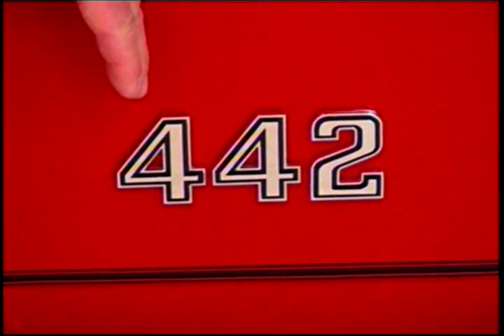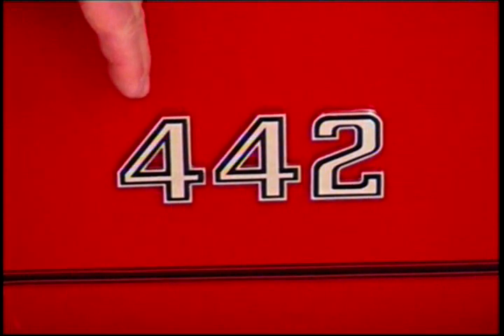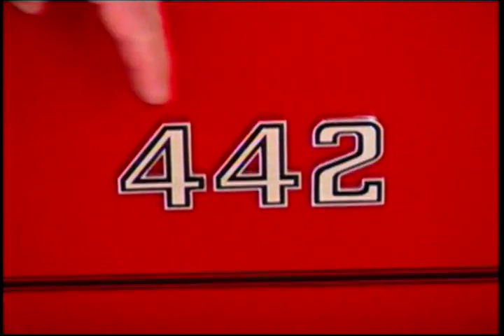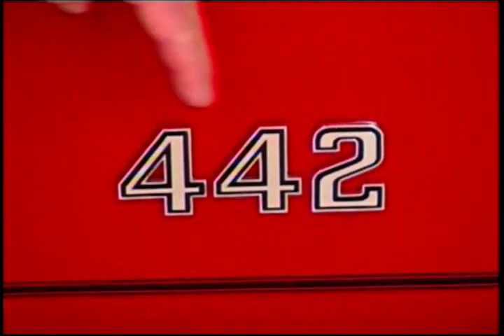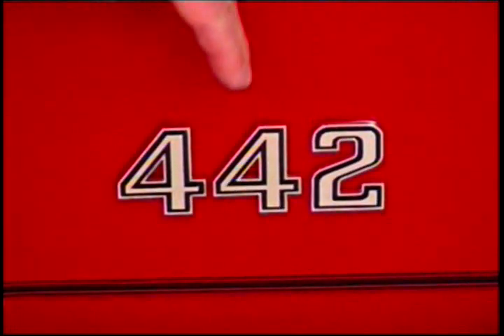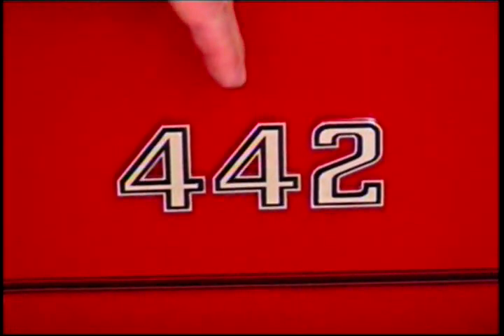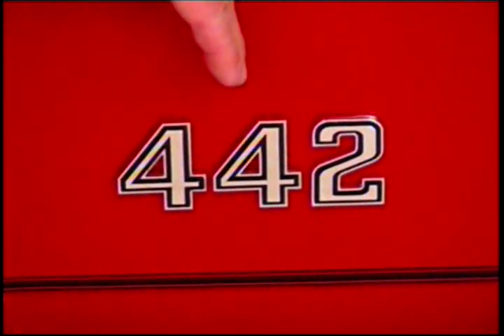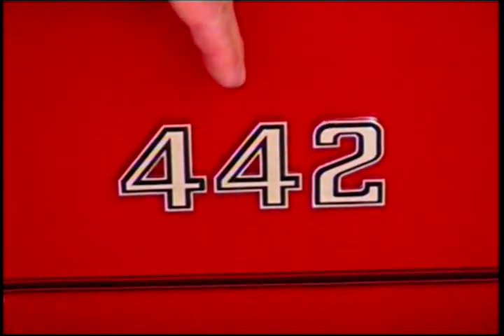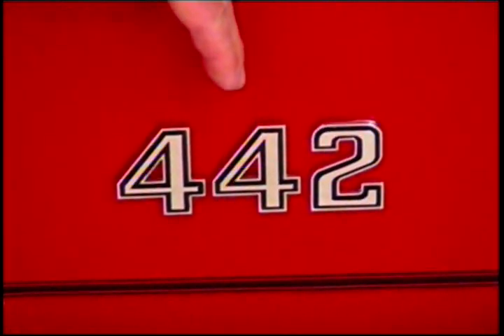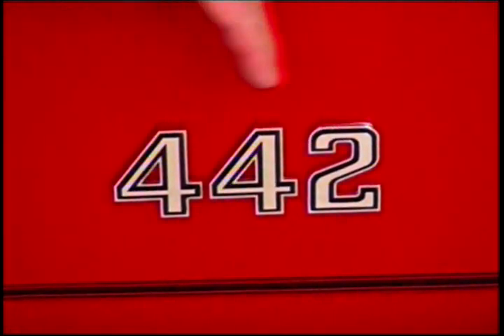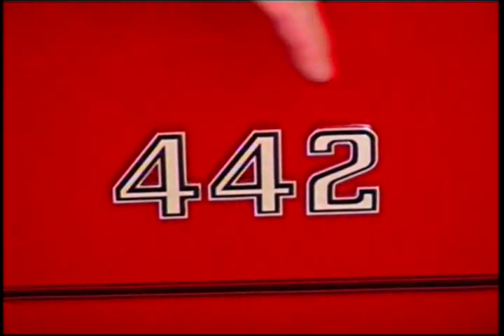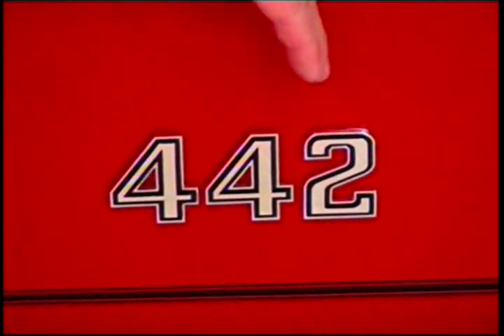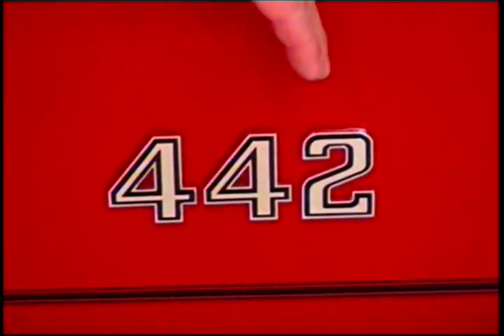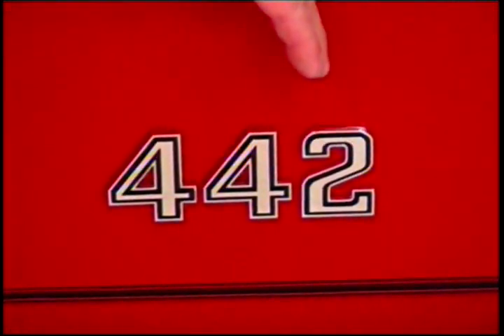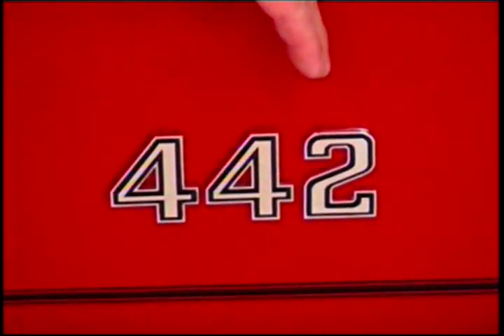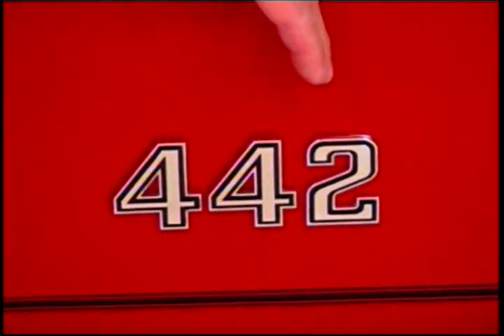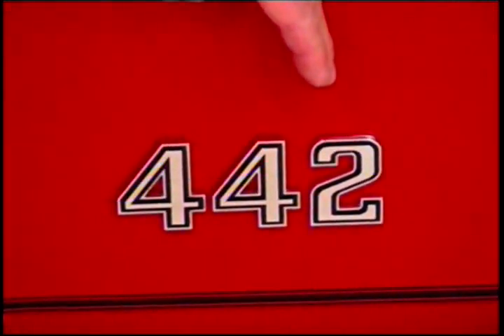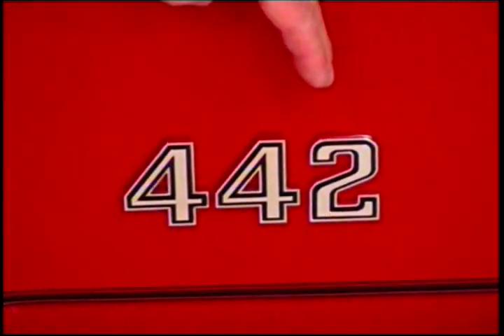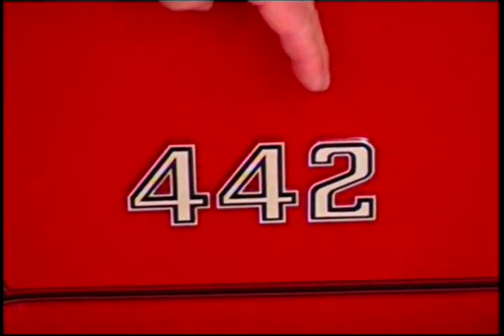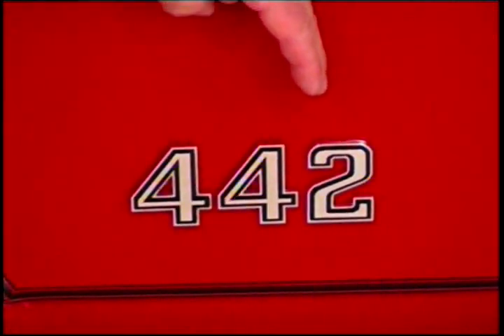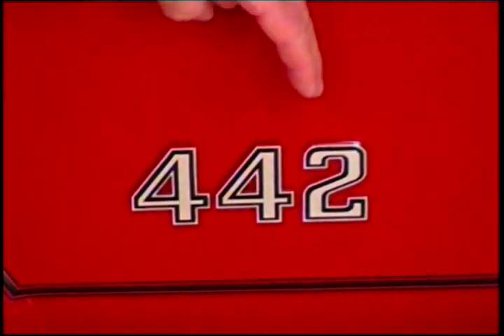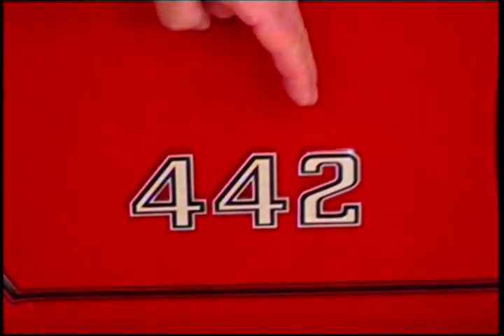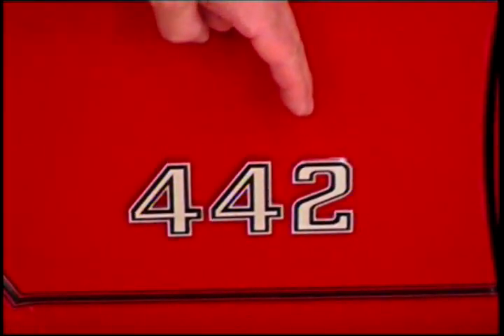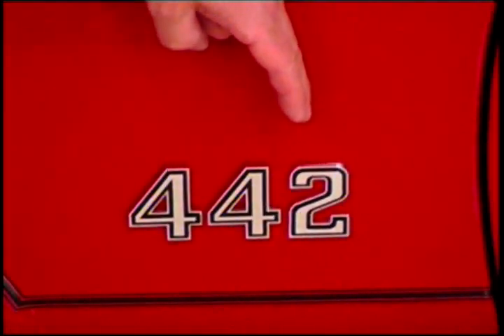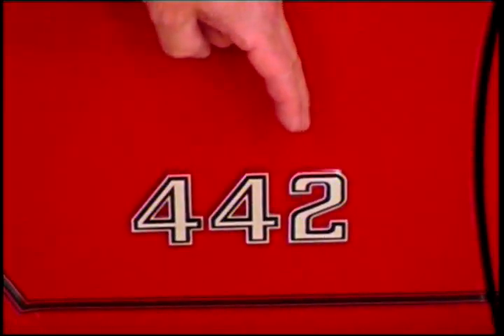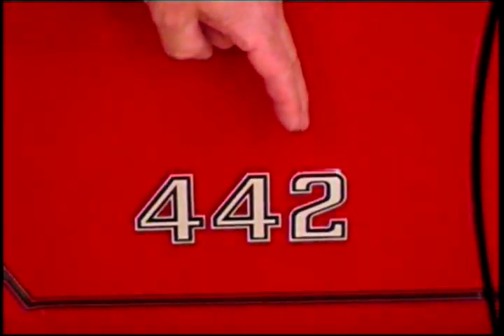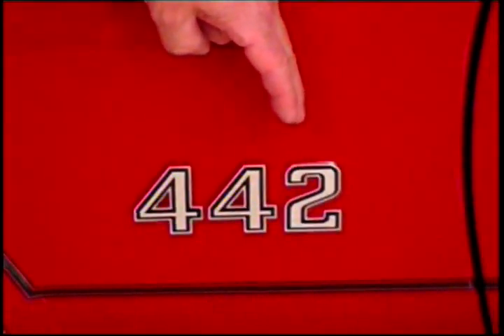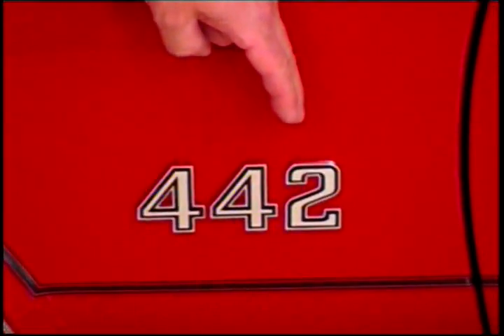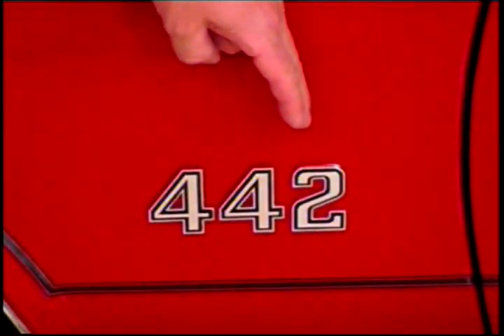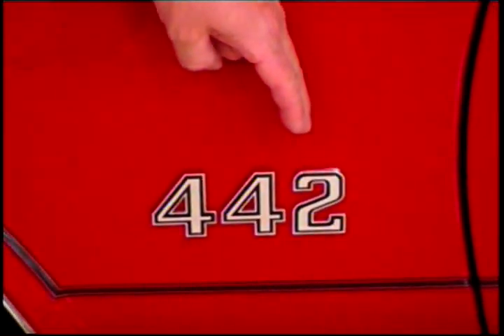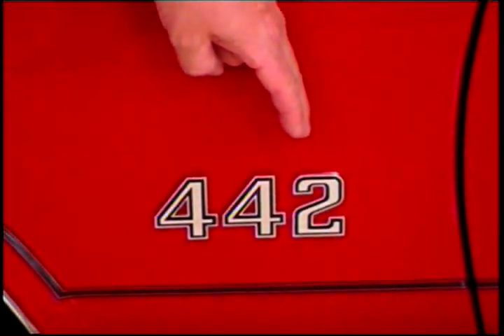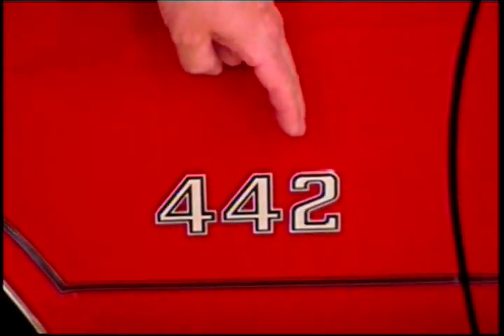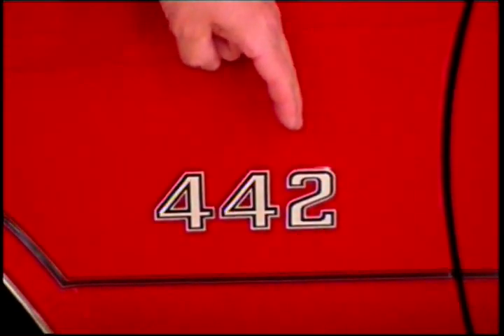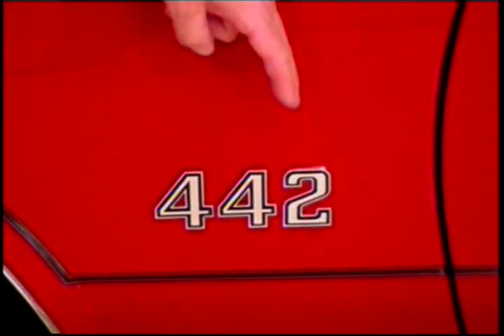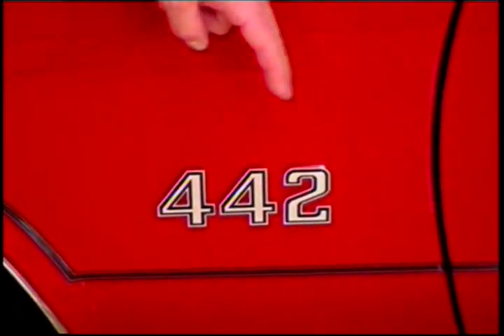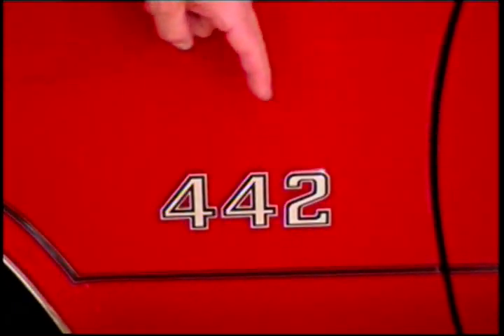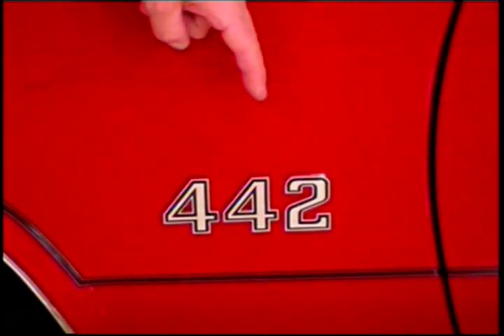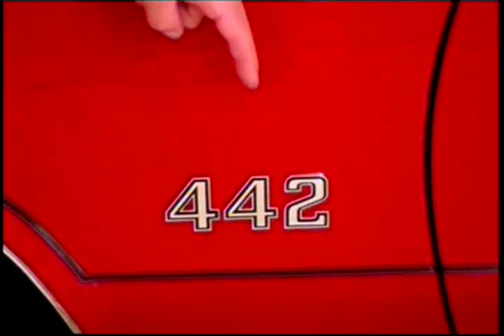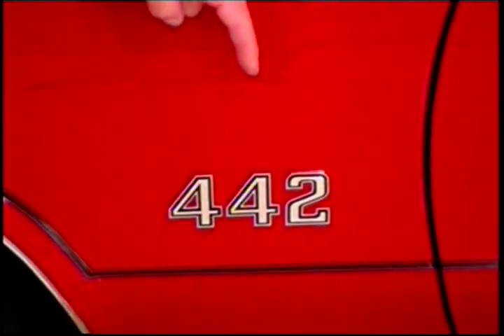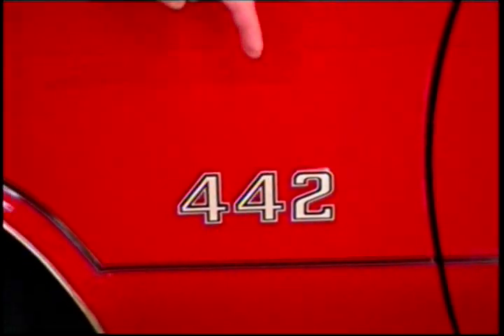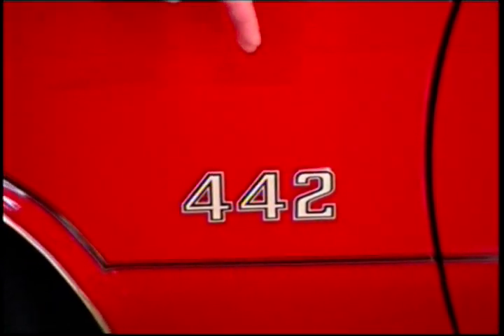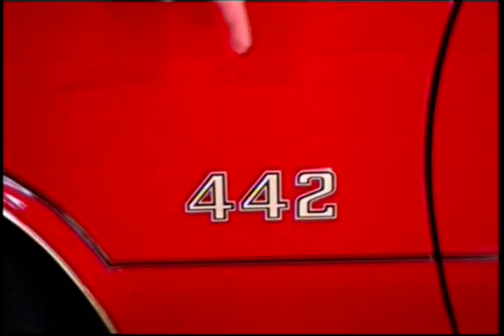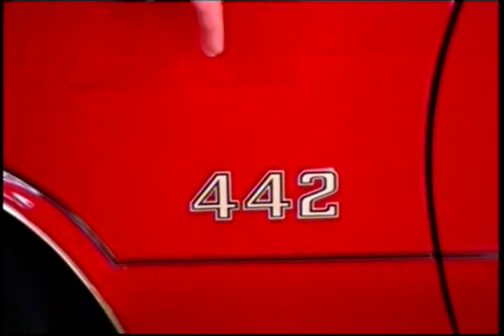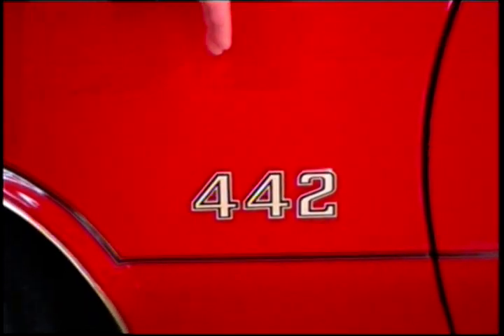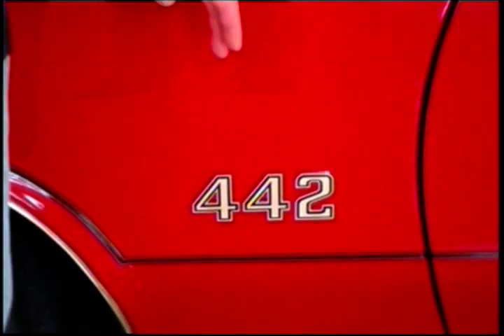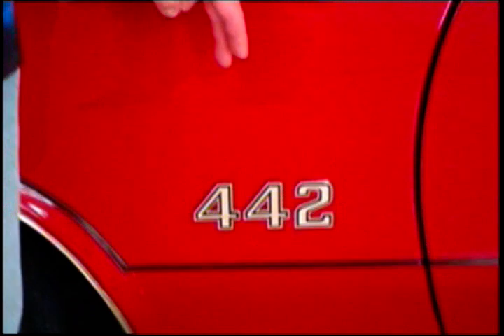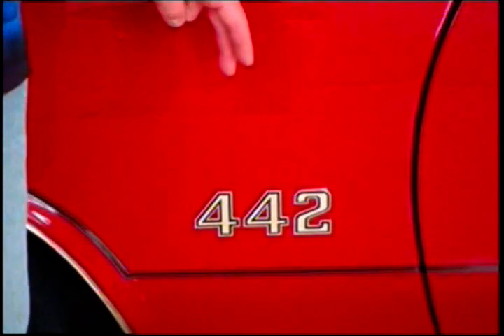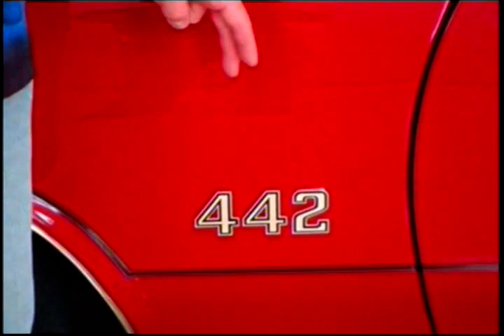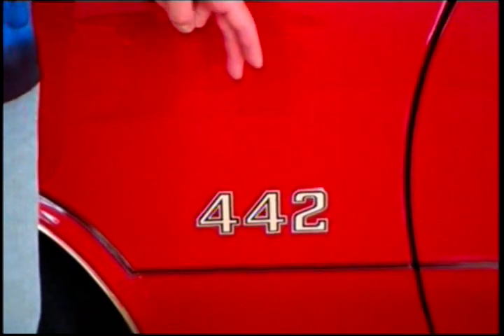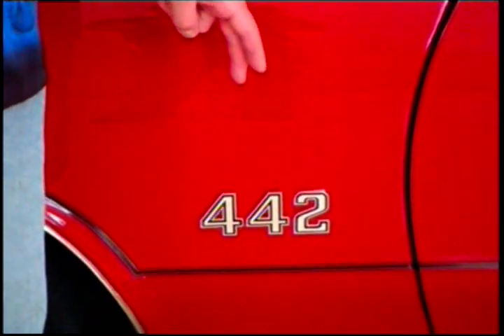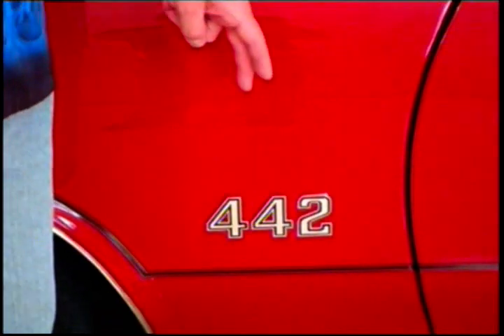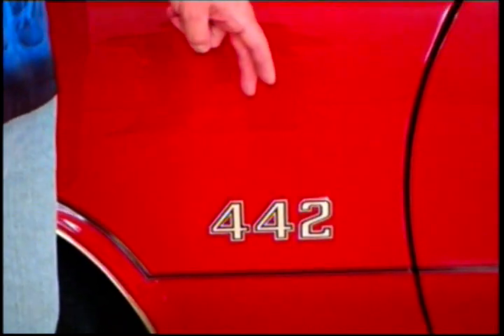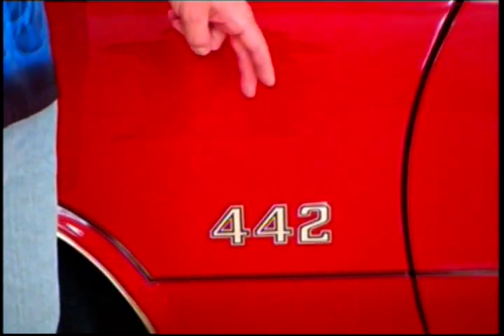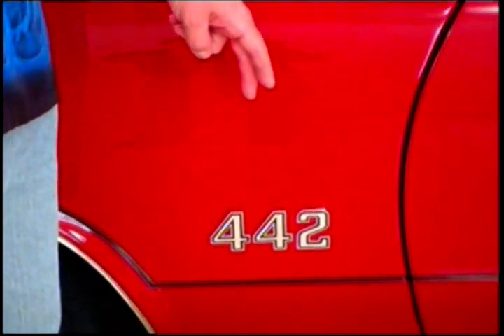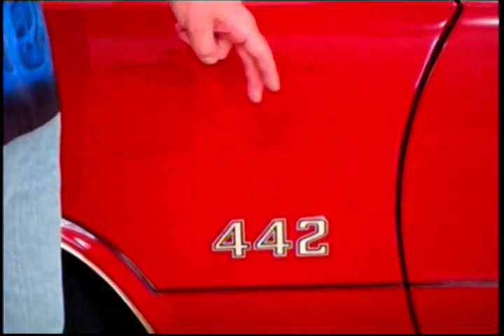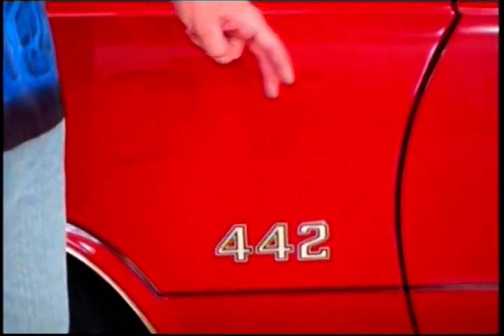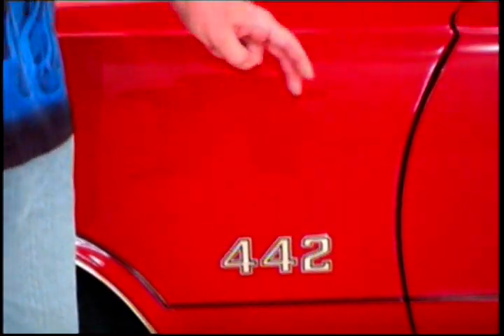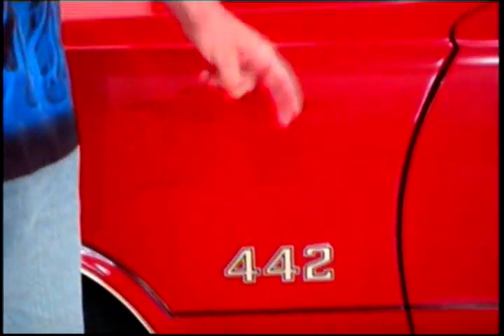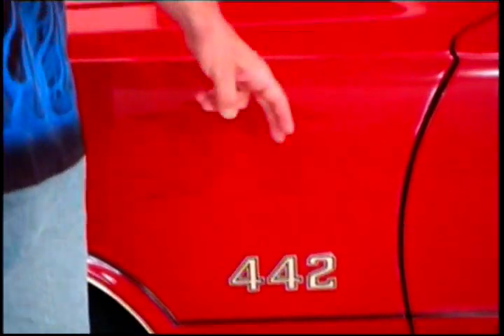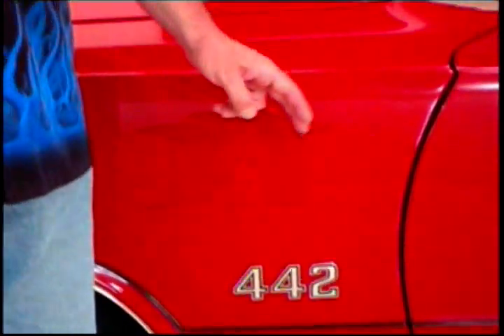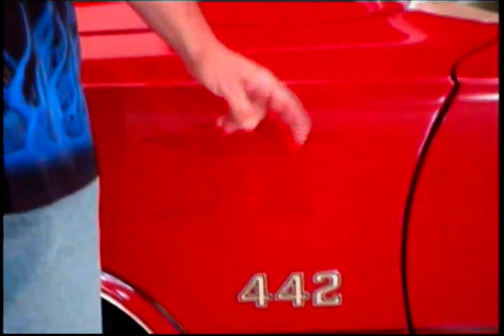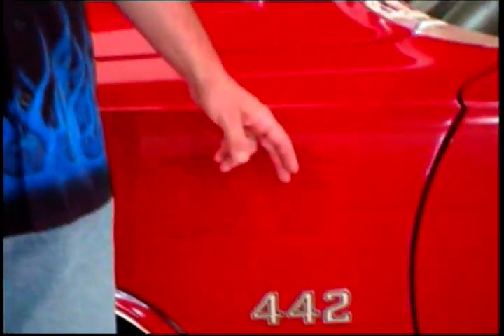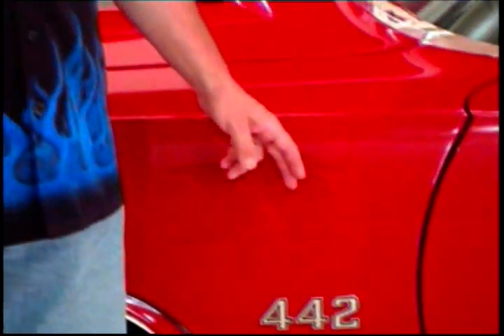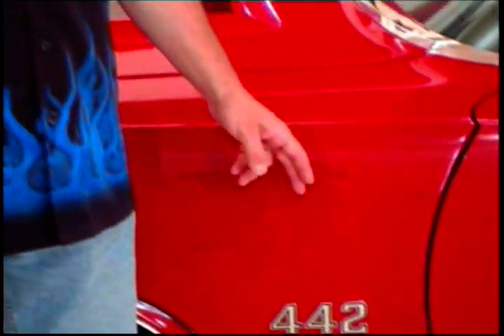4-speed, 4-barrel, dual exhaust. That's what 442 stood for back in 1964 when it first came out.